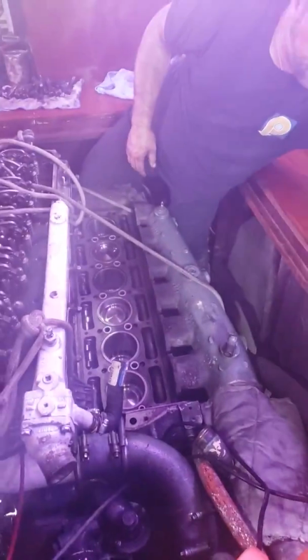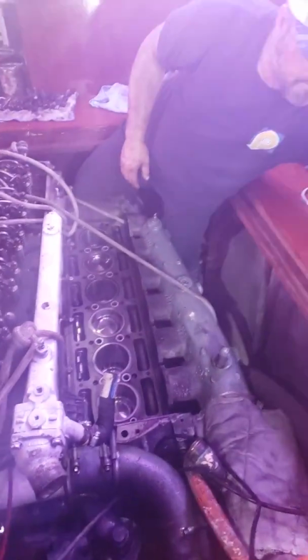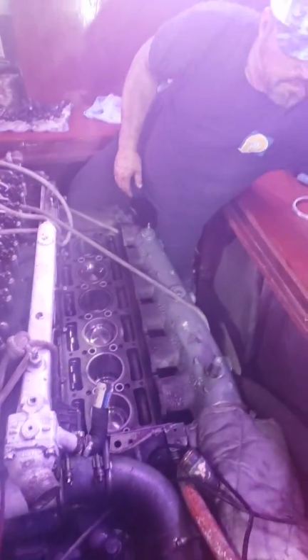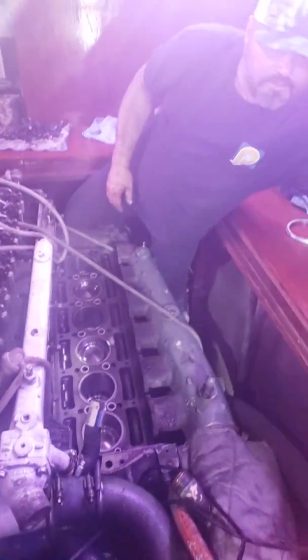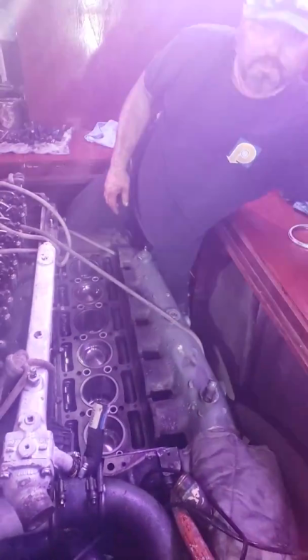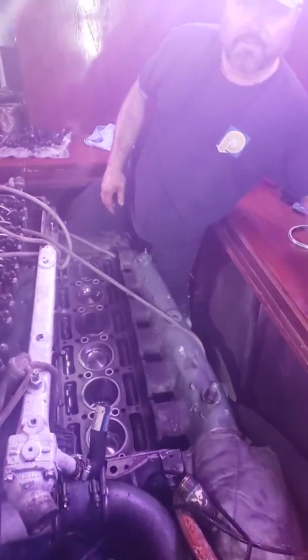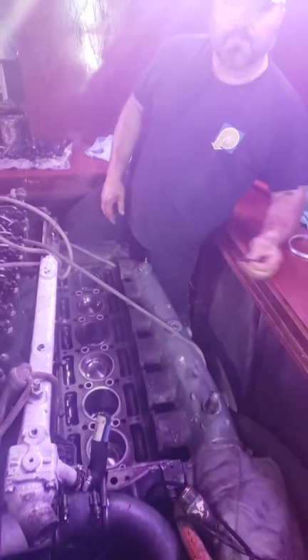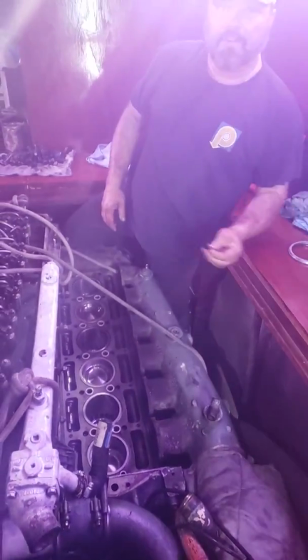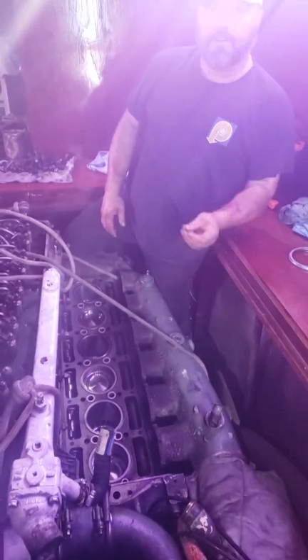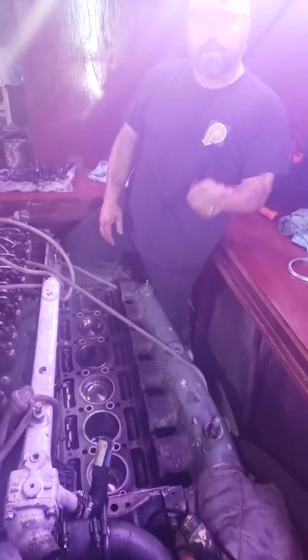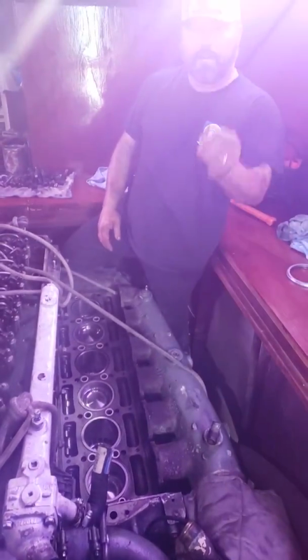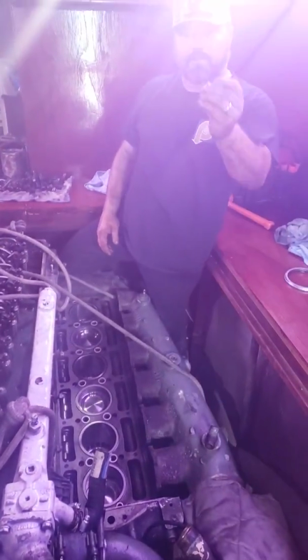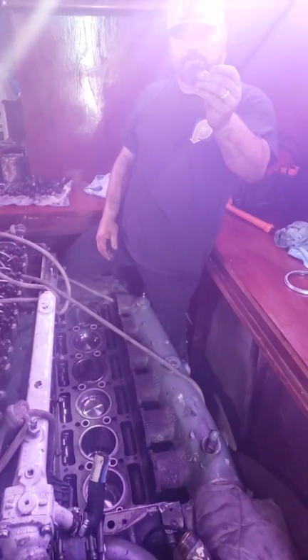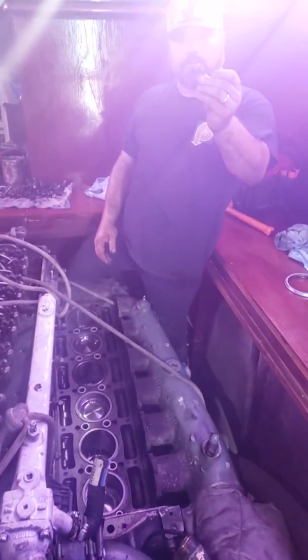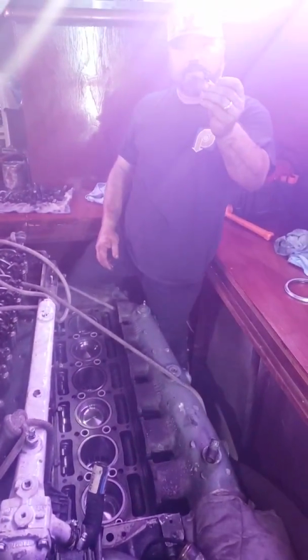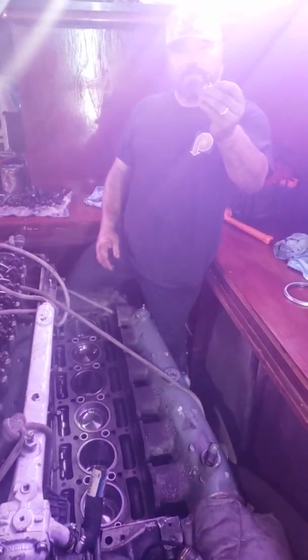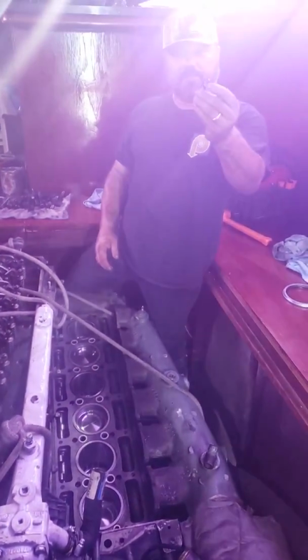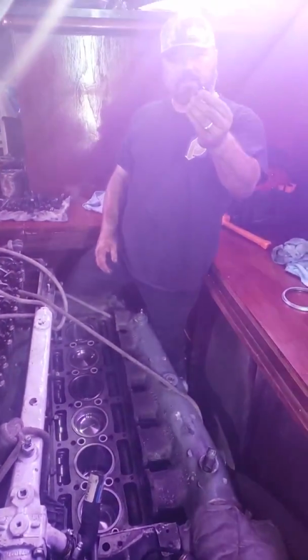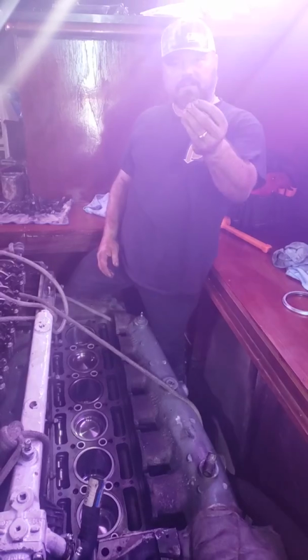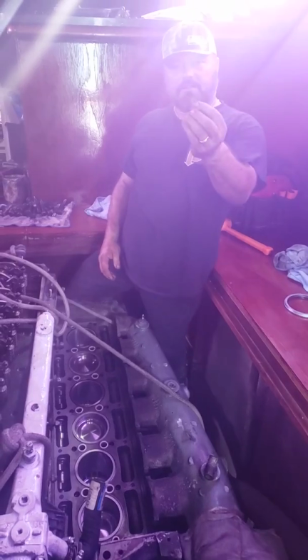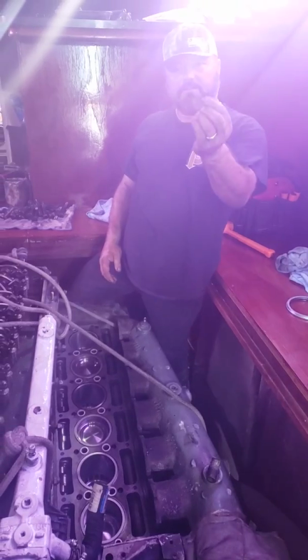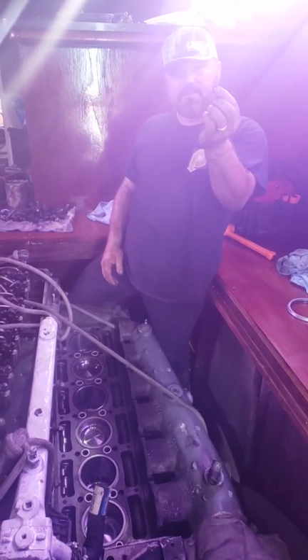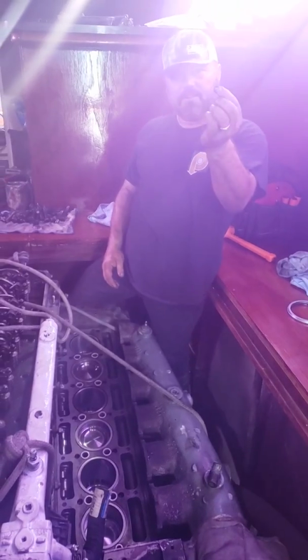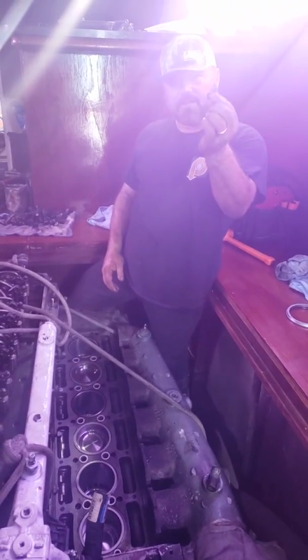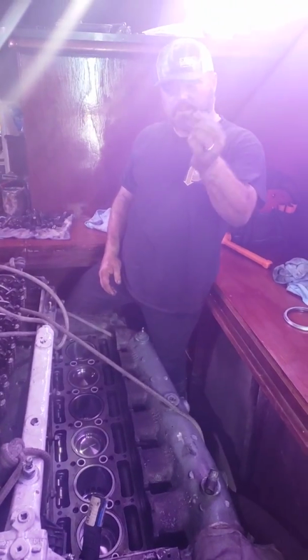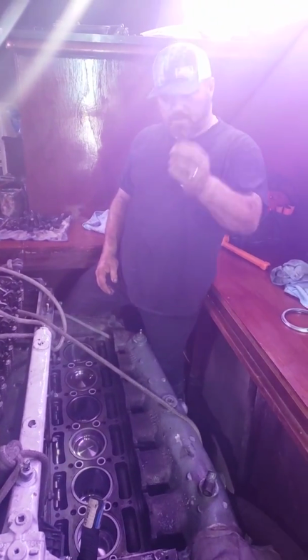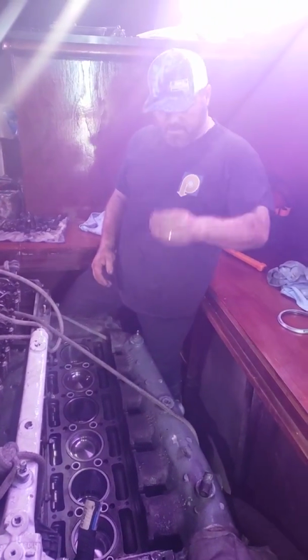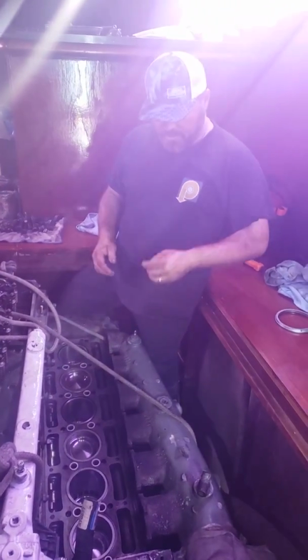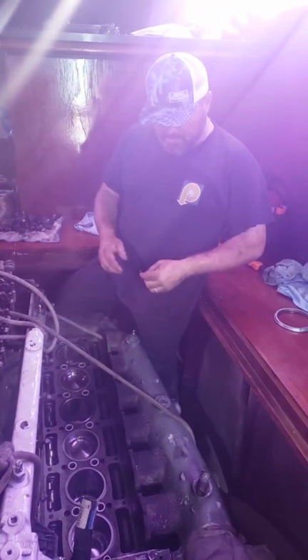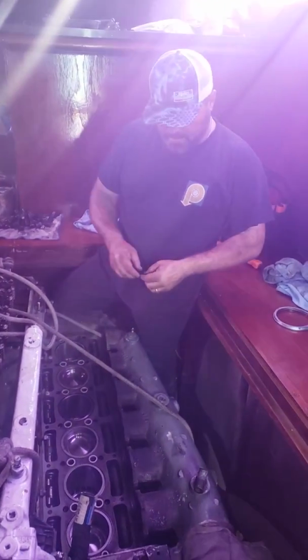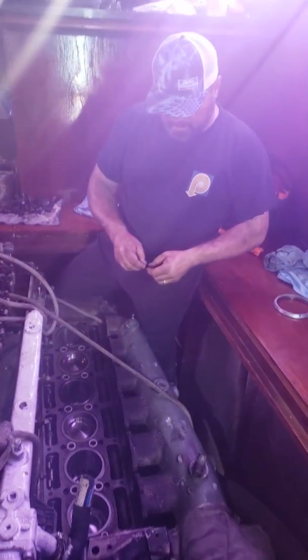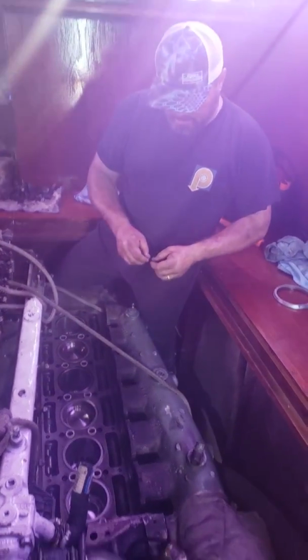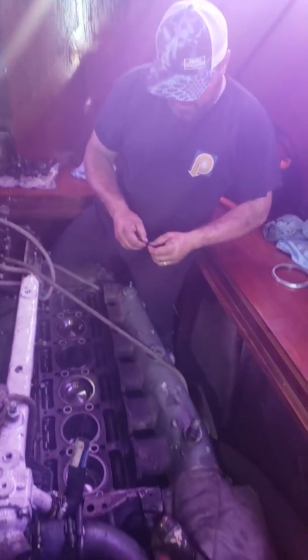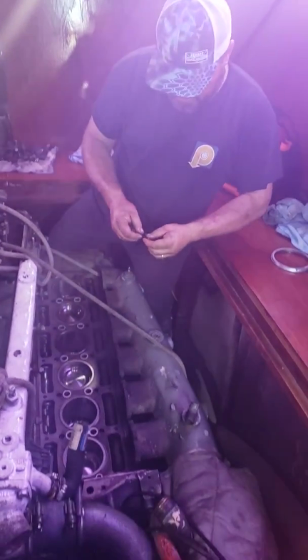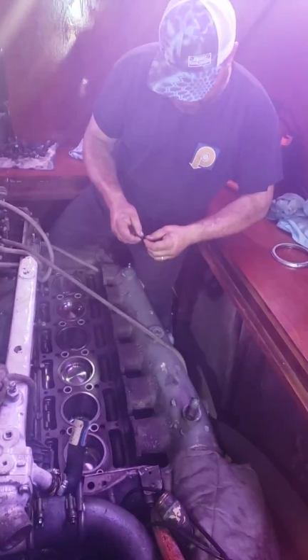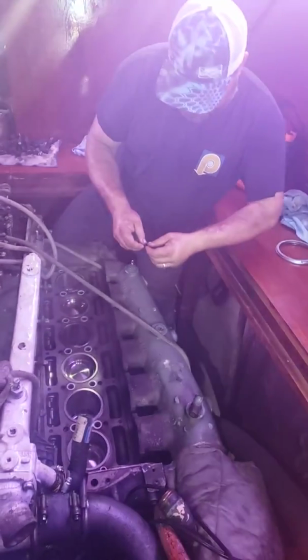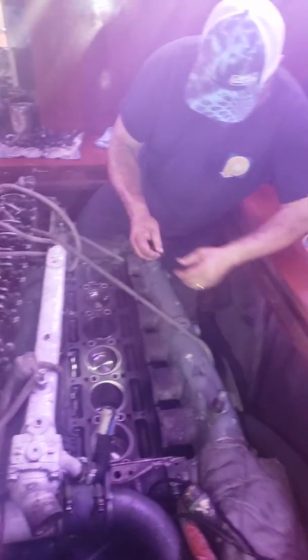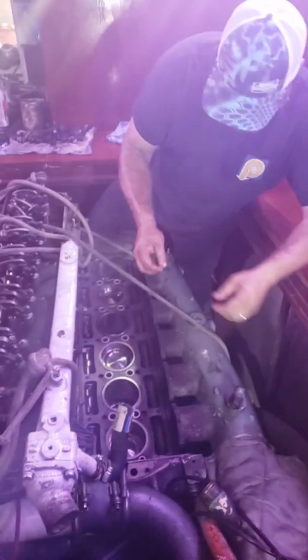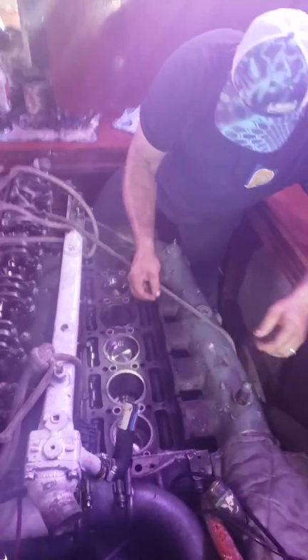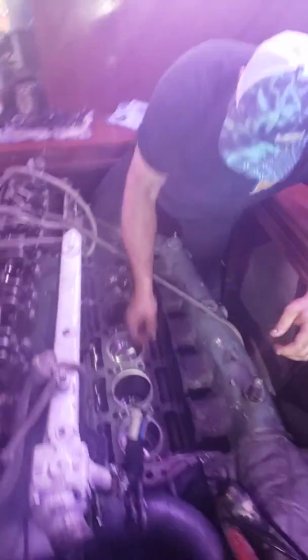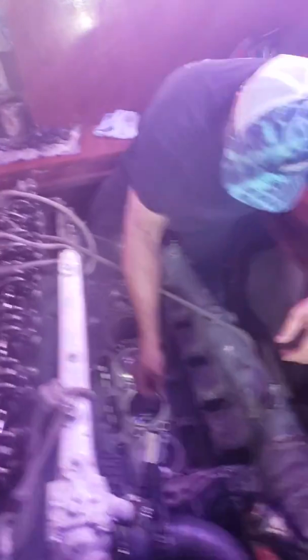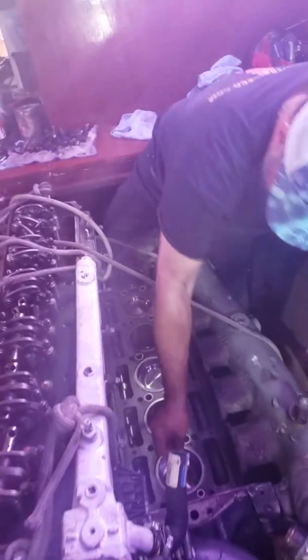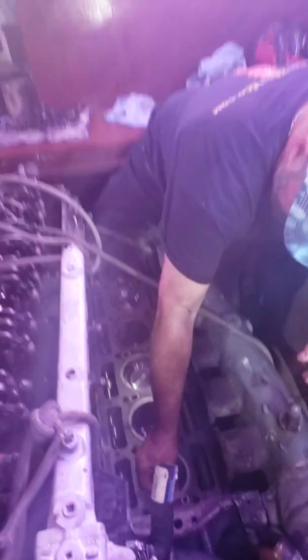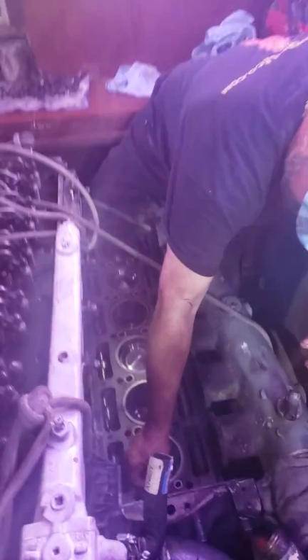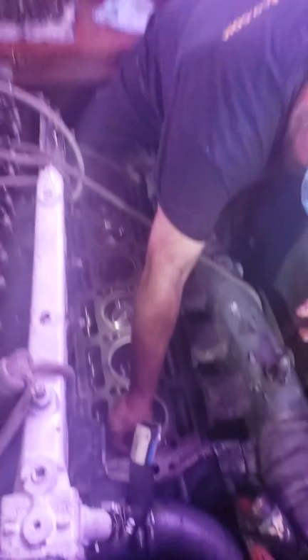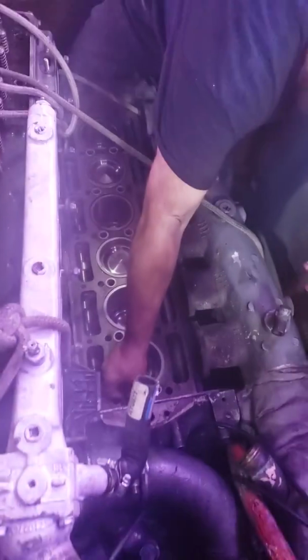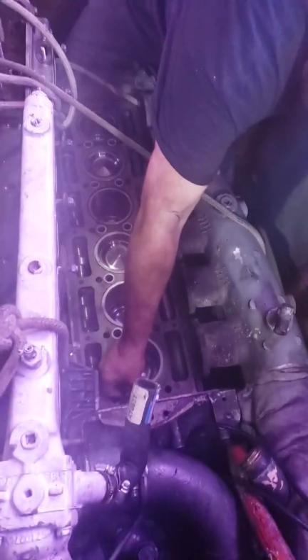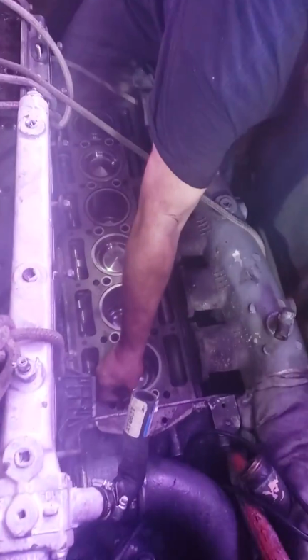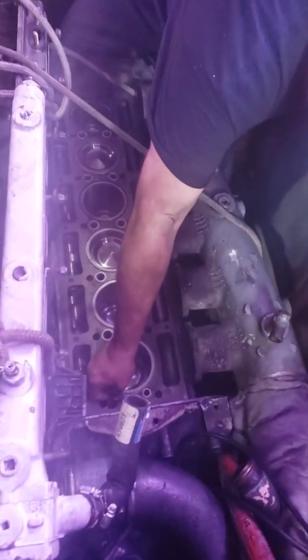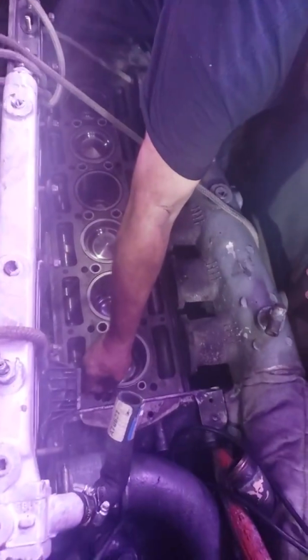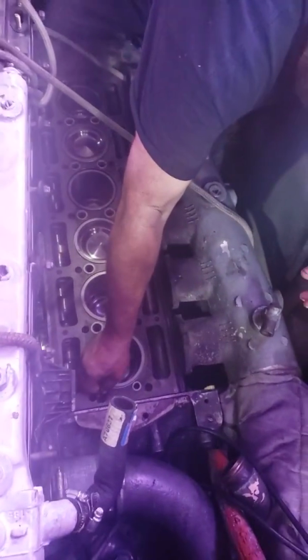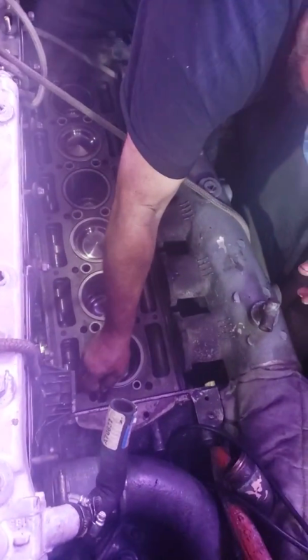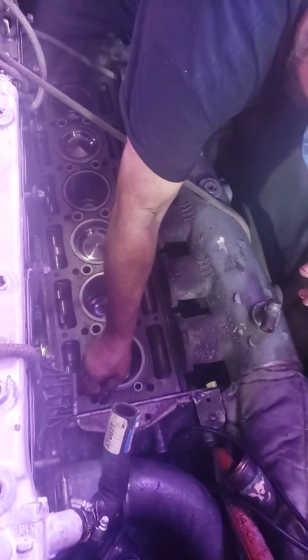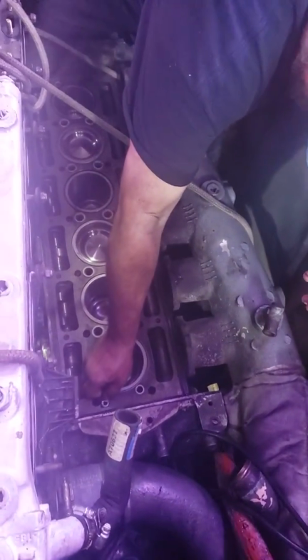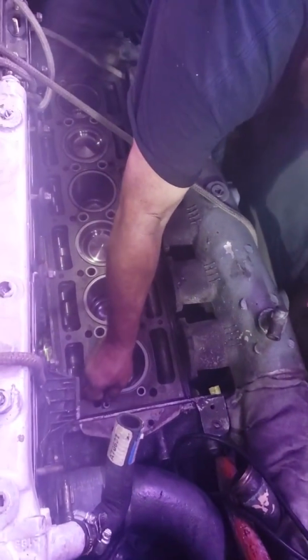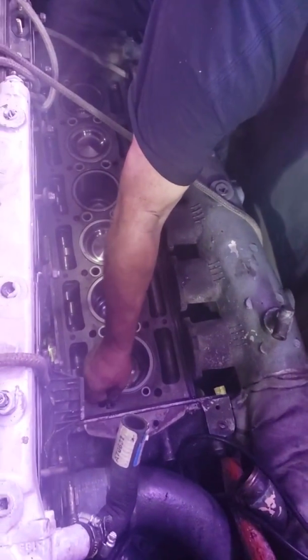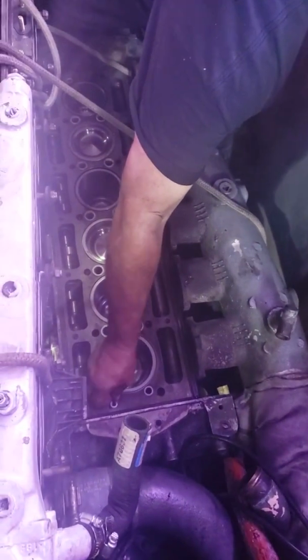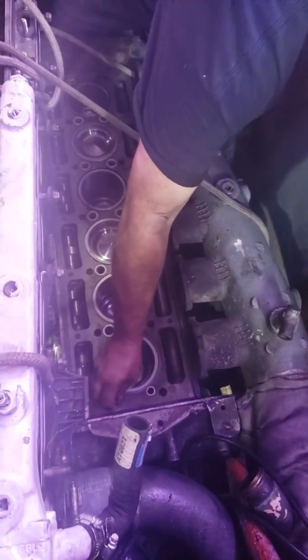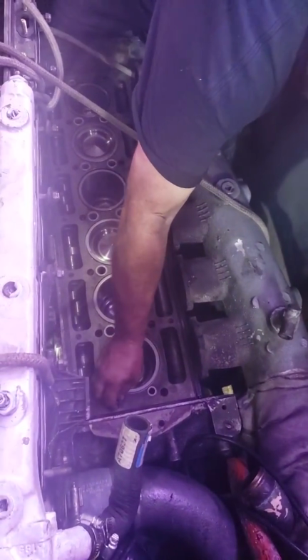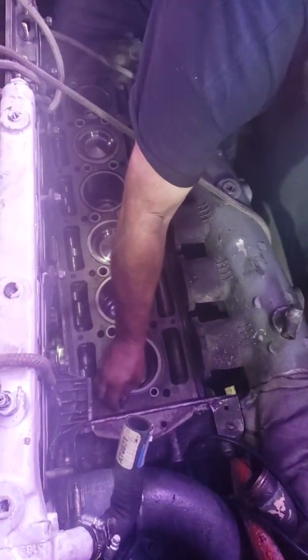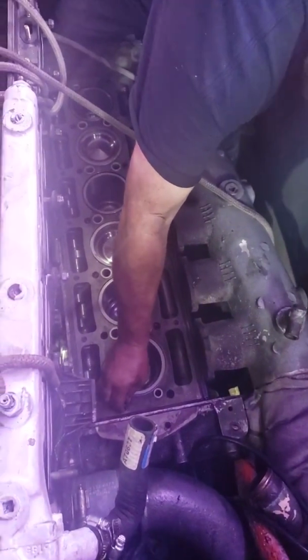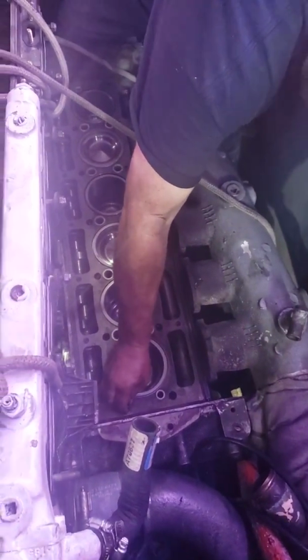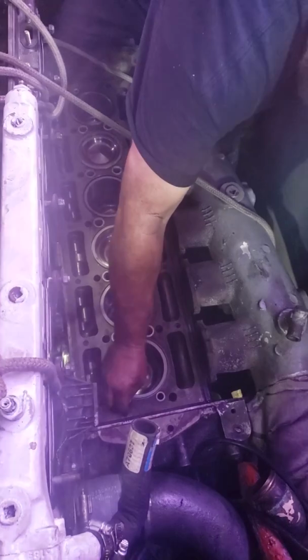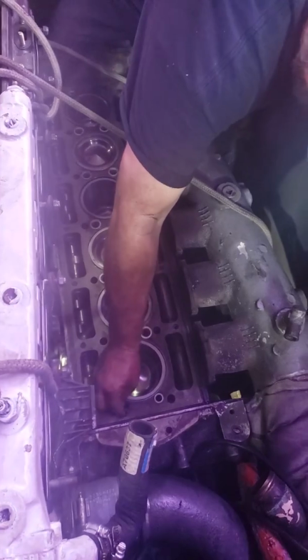There are two figure-eight O-rings, one on each end — two figure-eight O-rings that go right here. One on the front, one on the back.